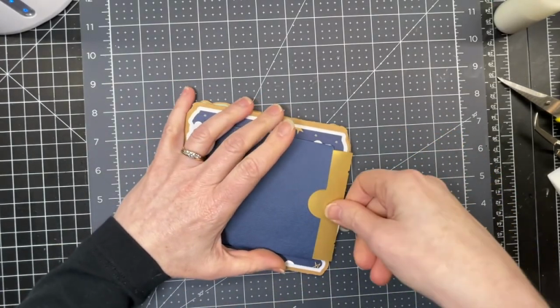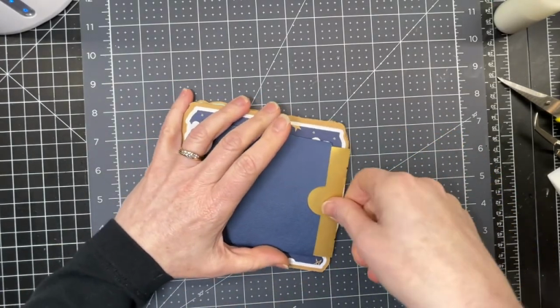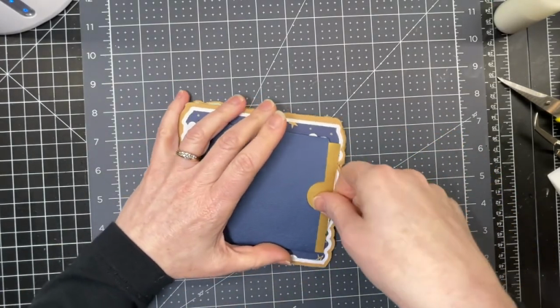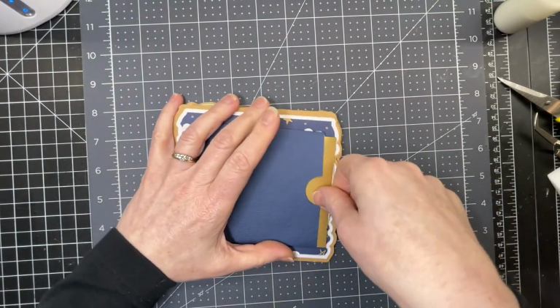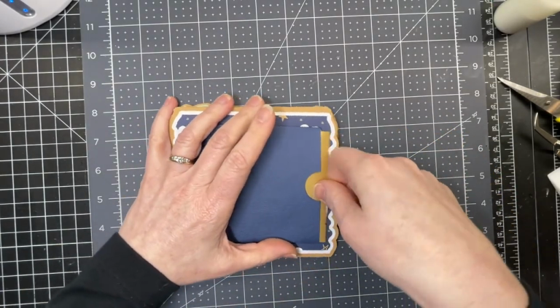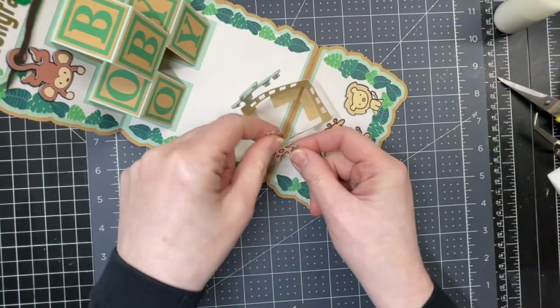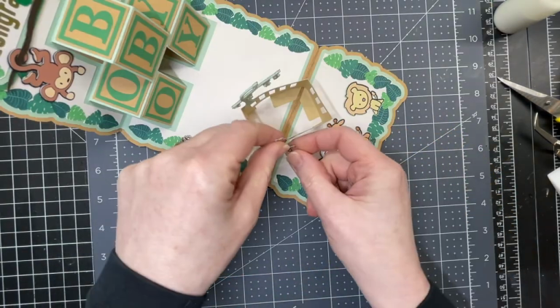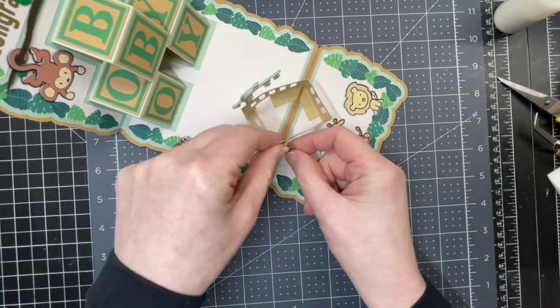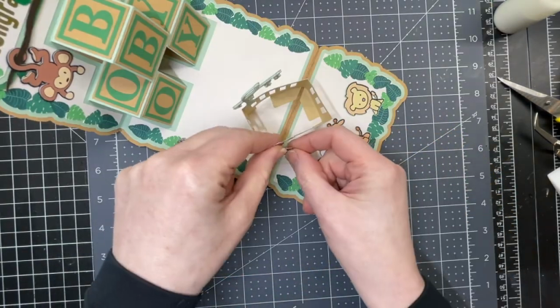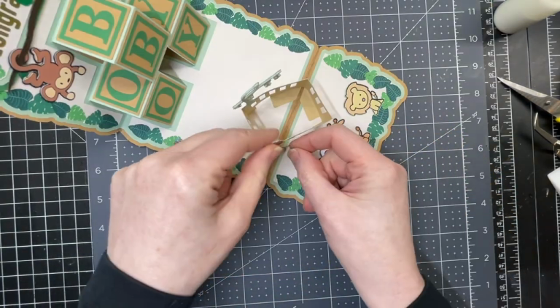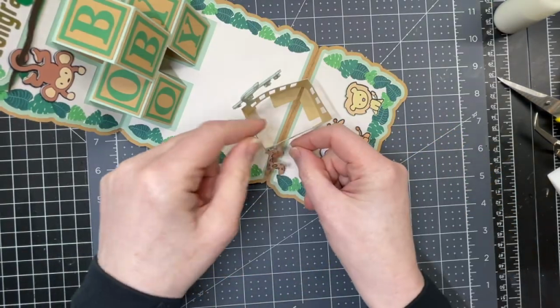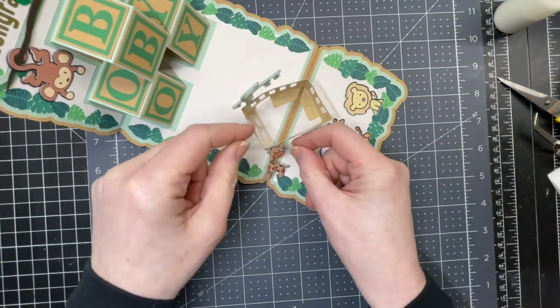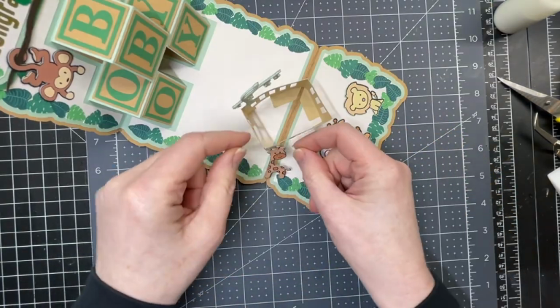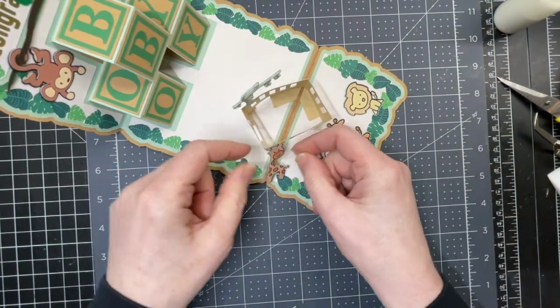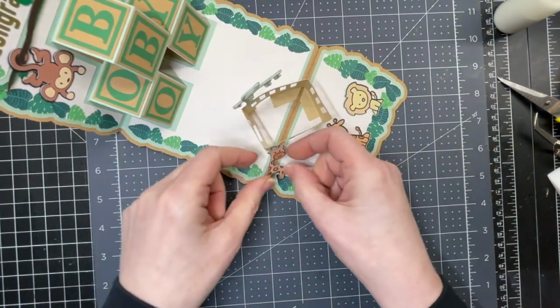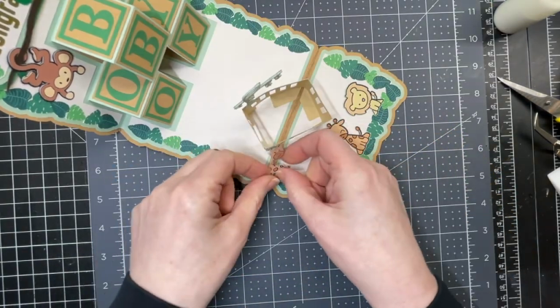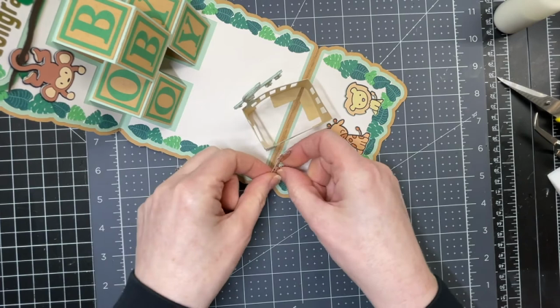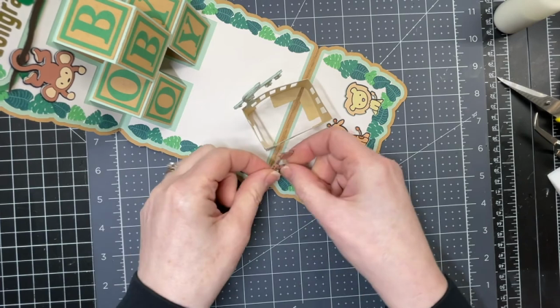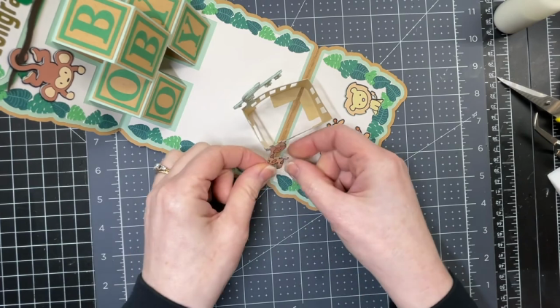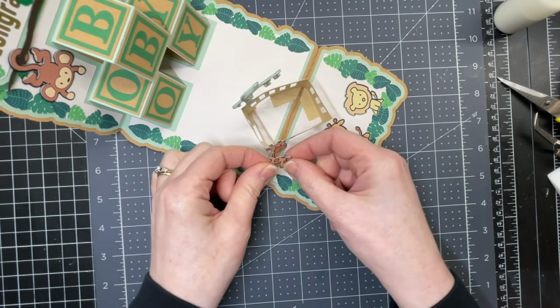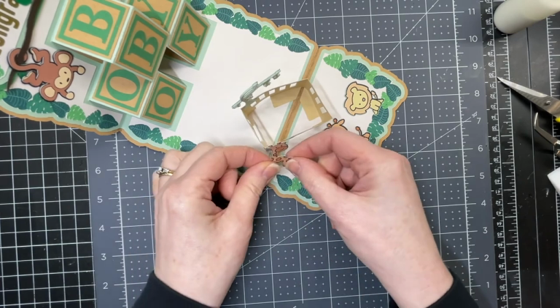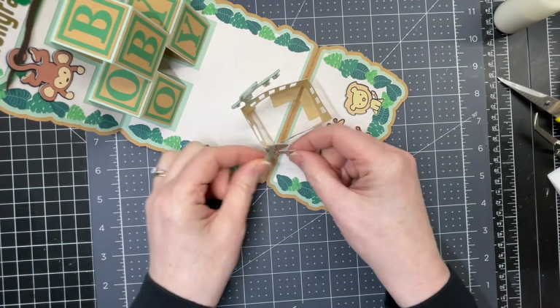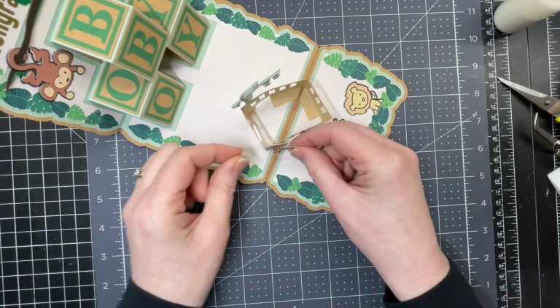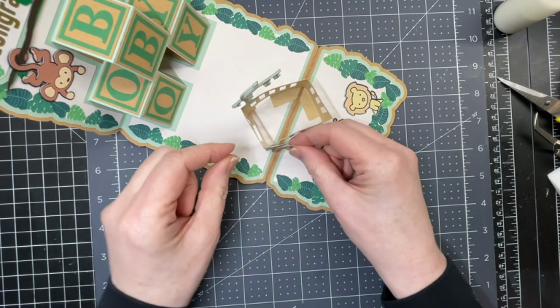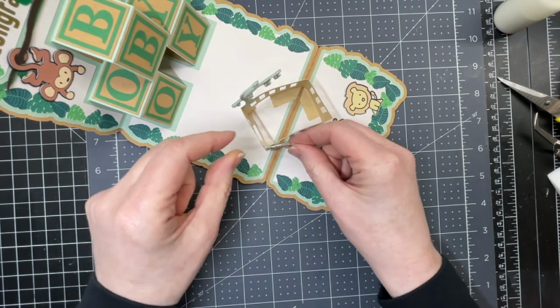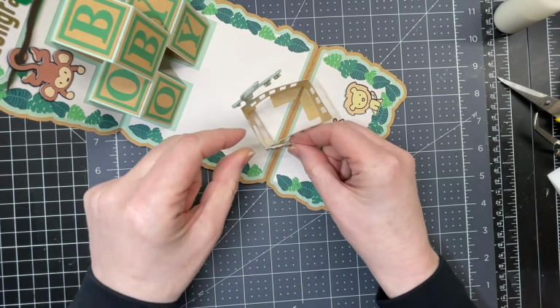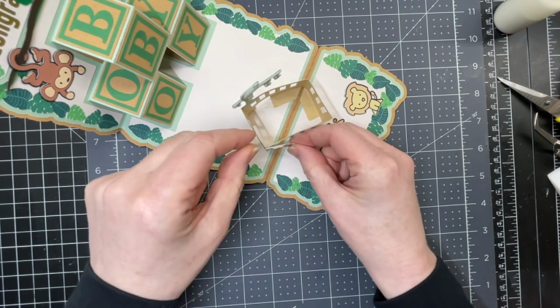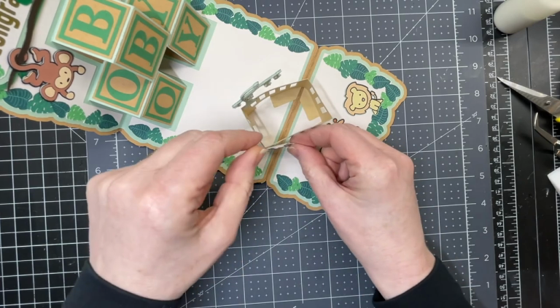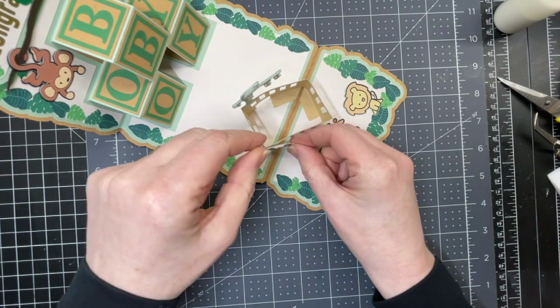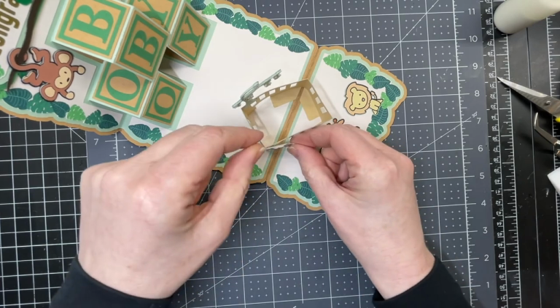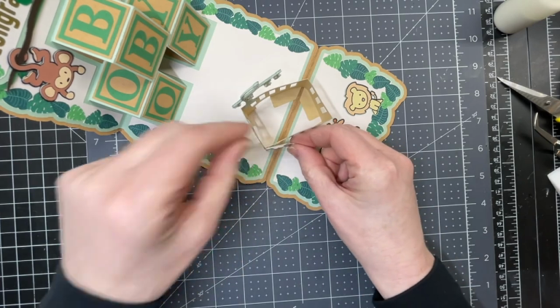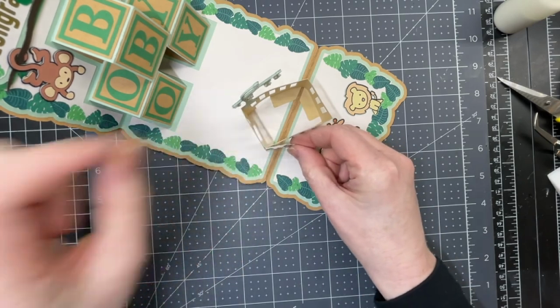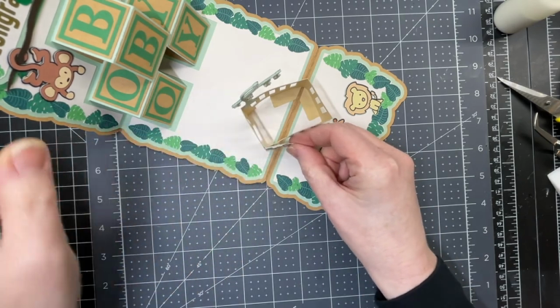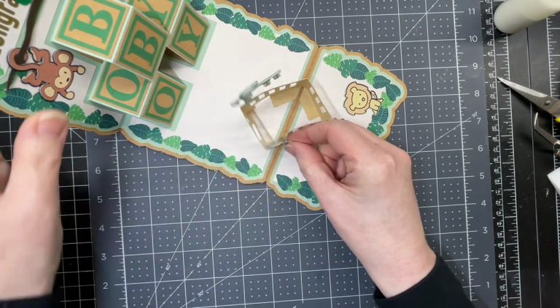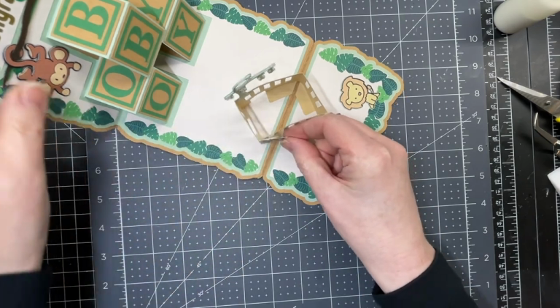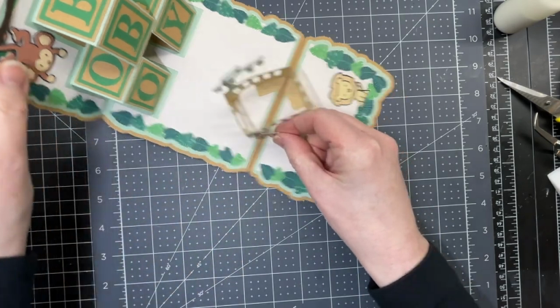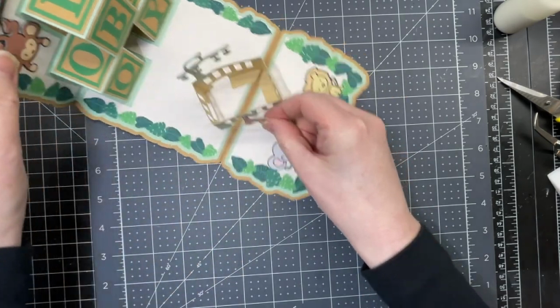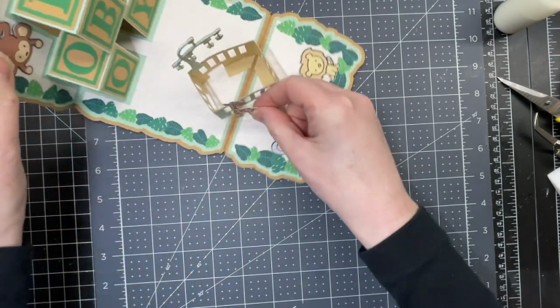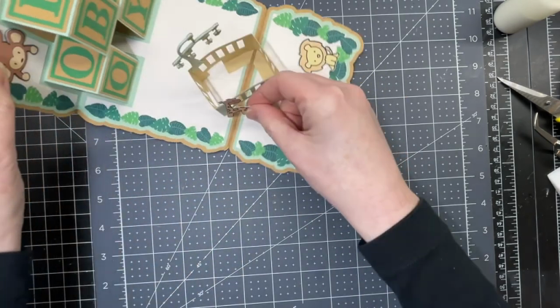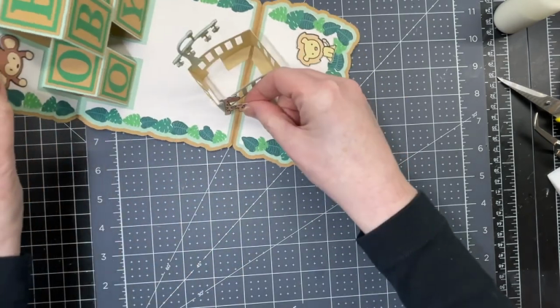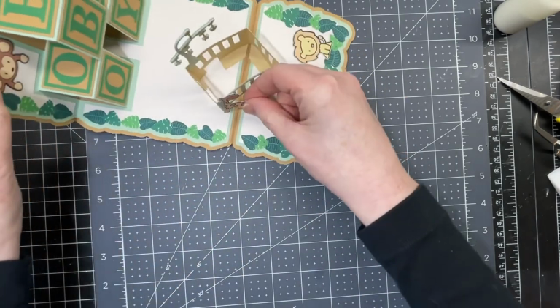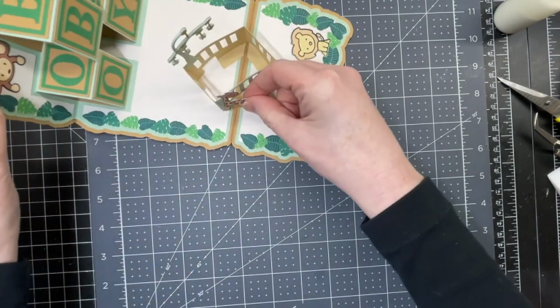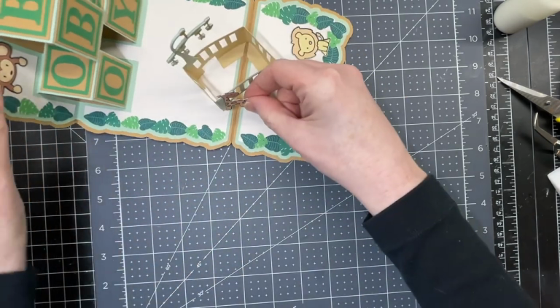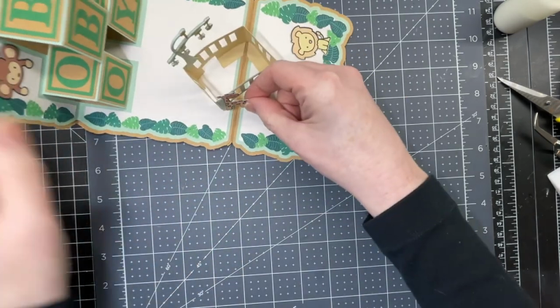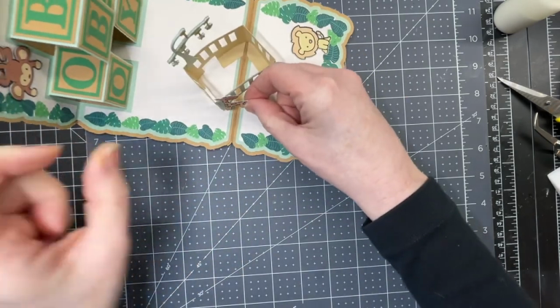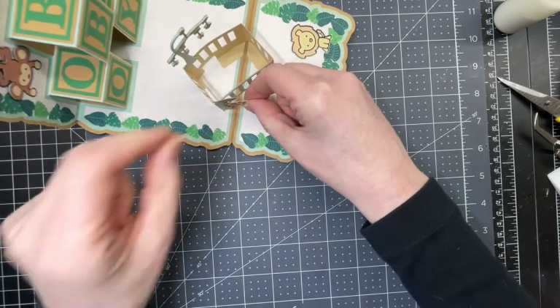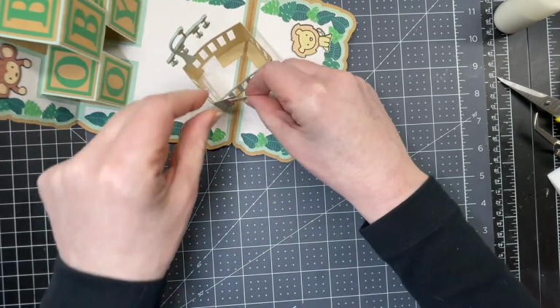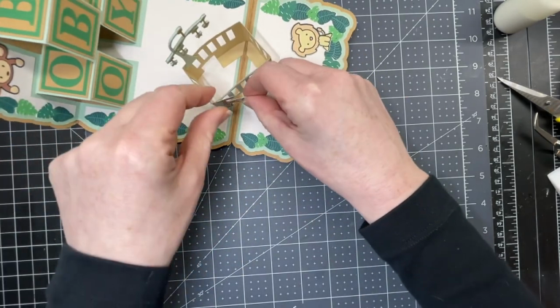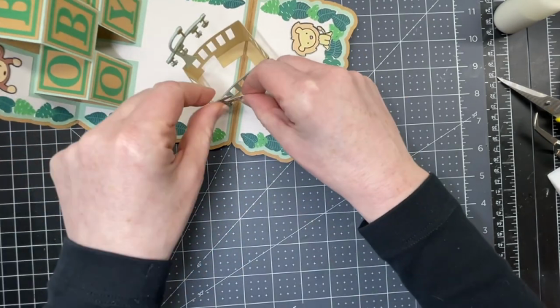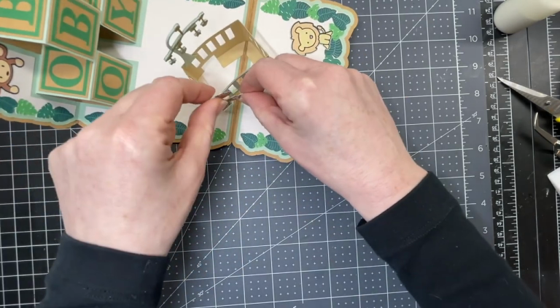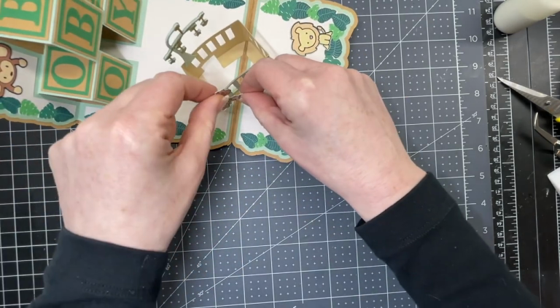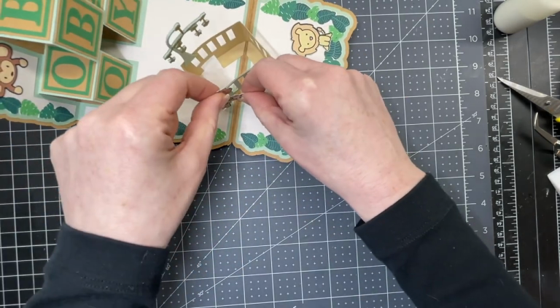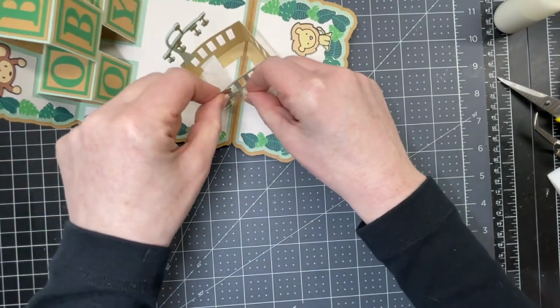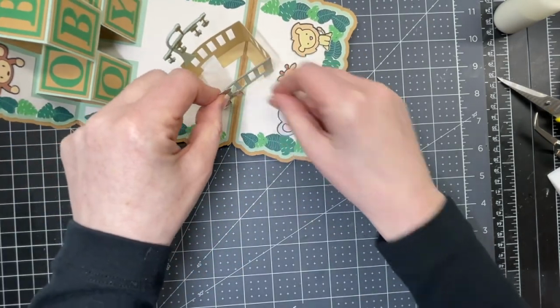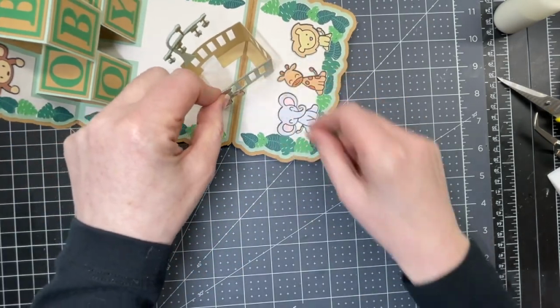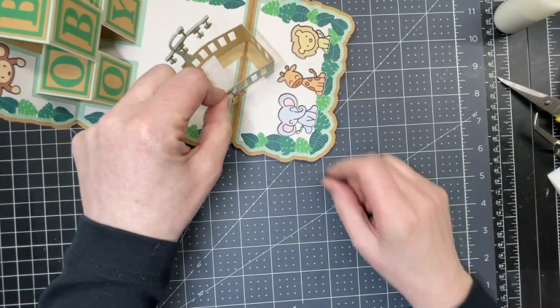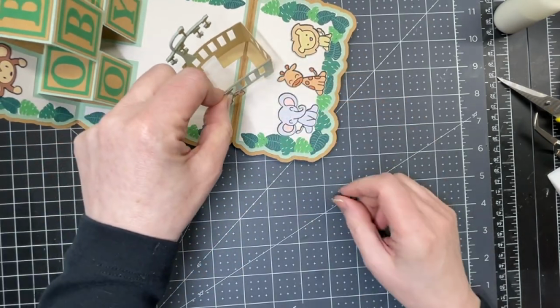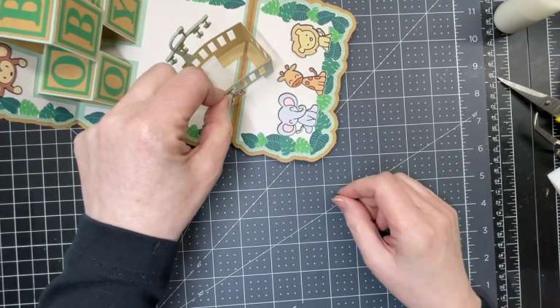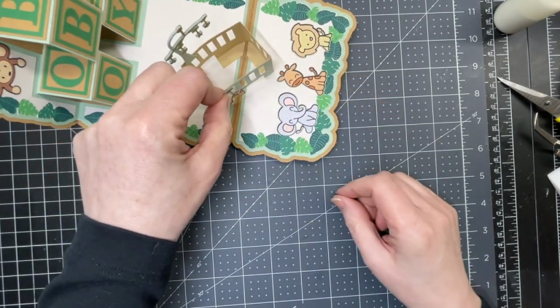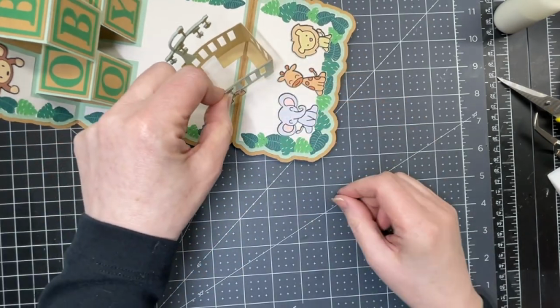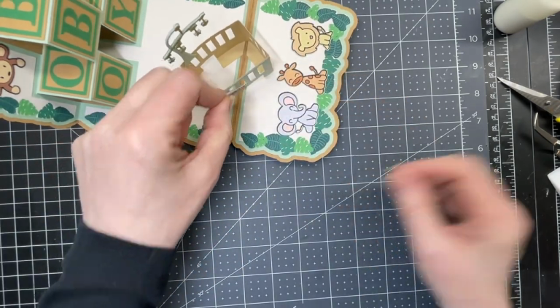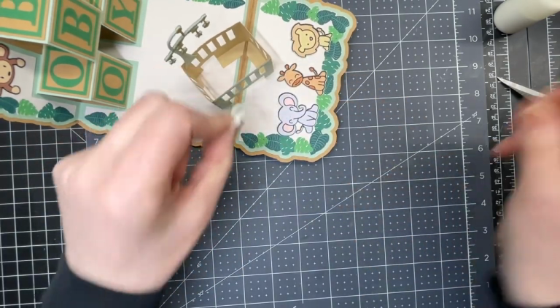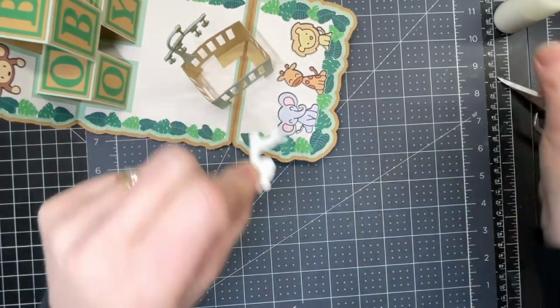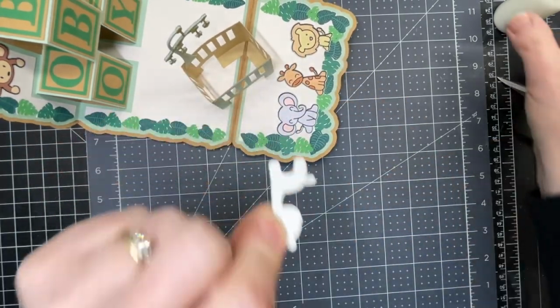So I'm just going to add a little giraffe right here on my crib.